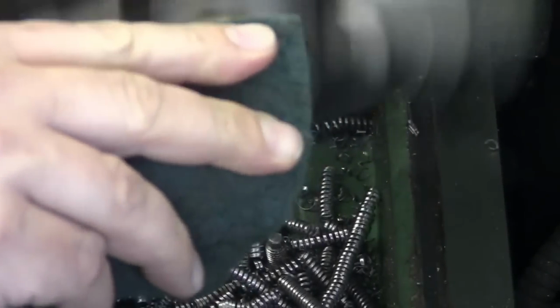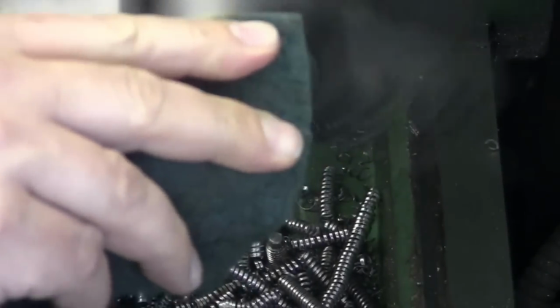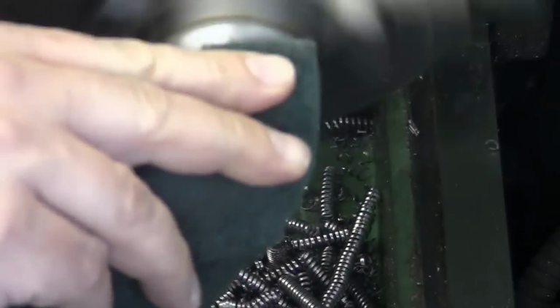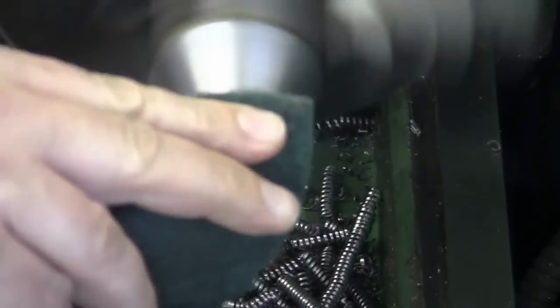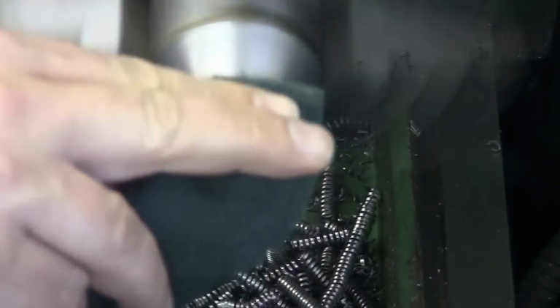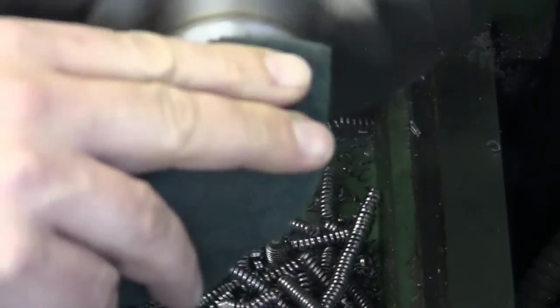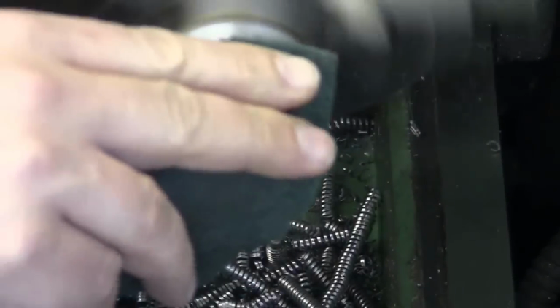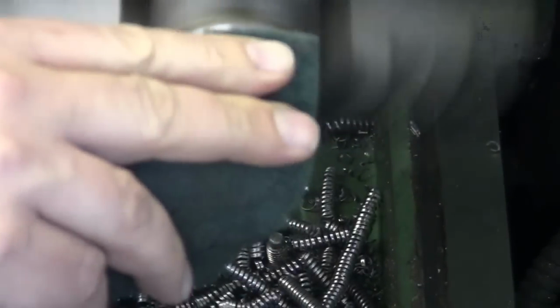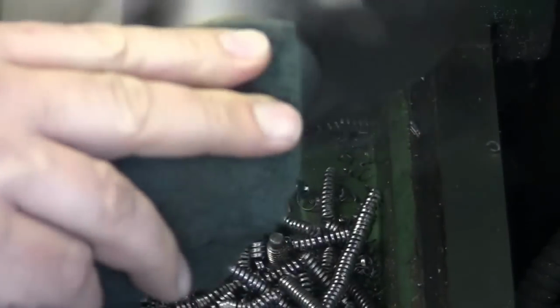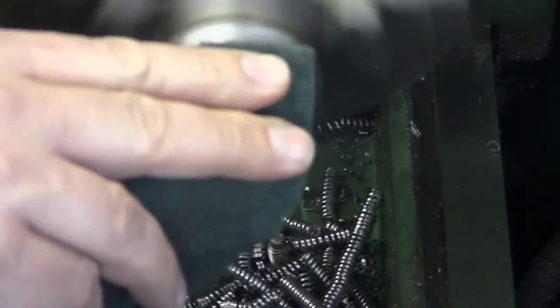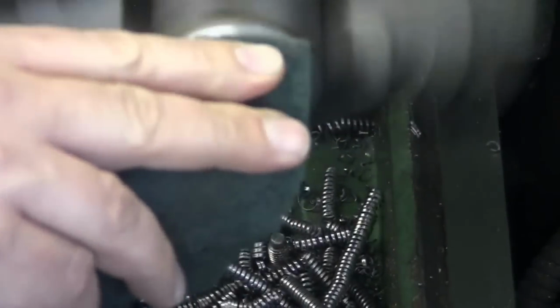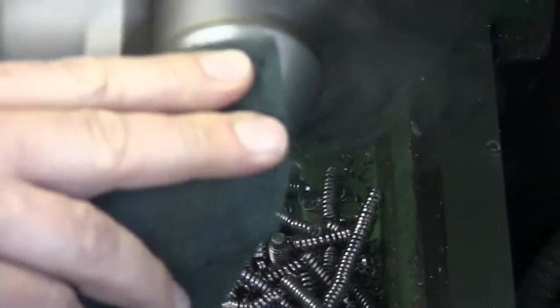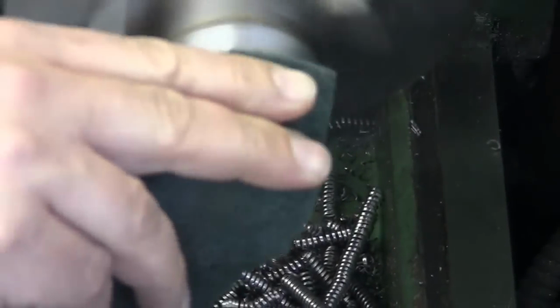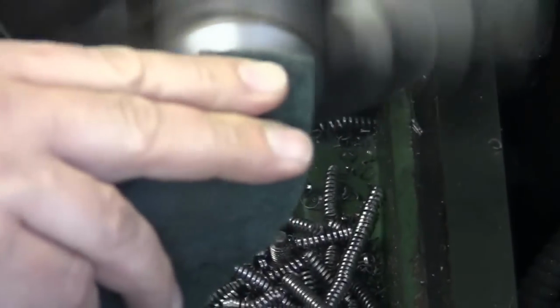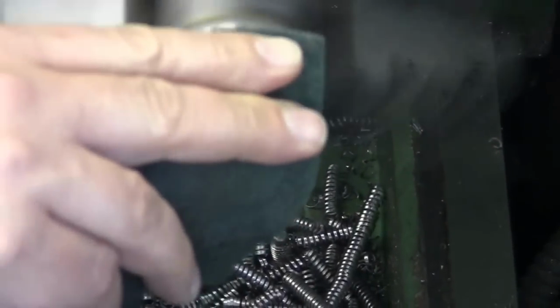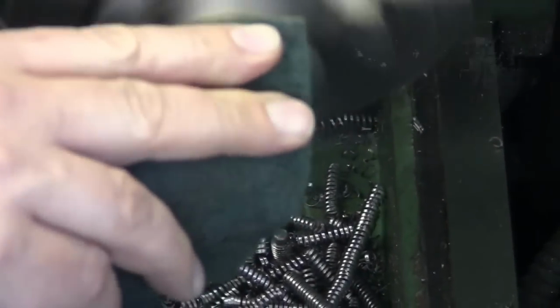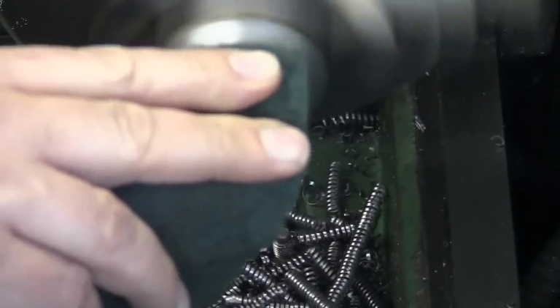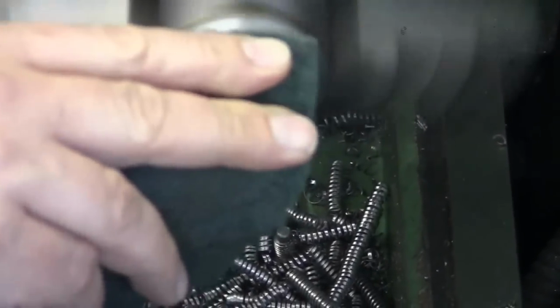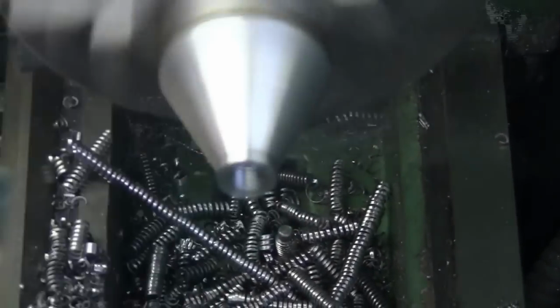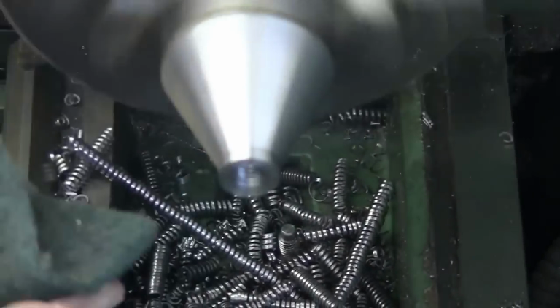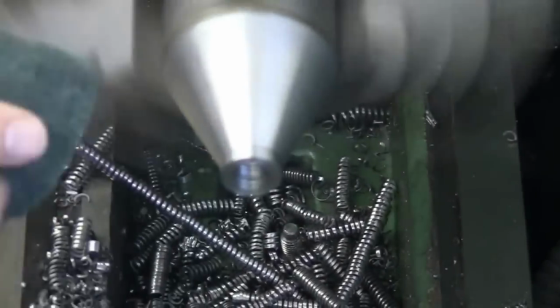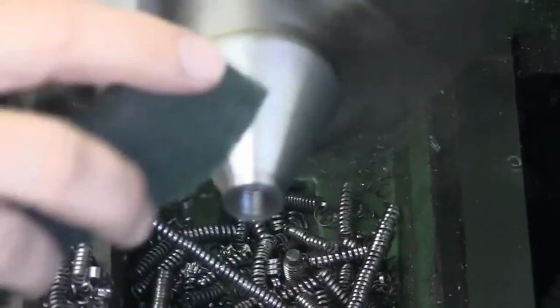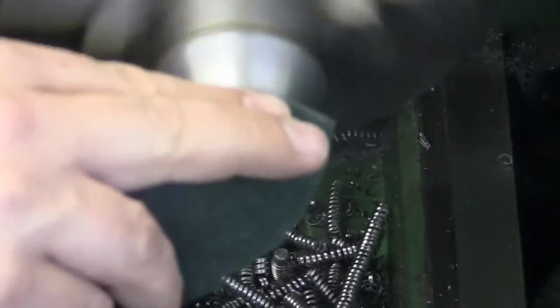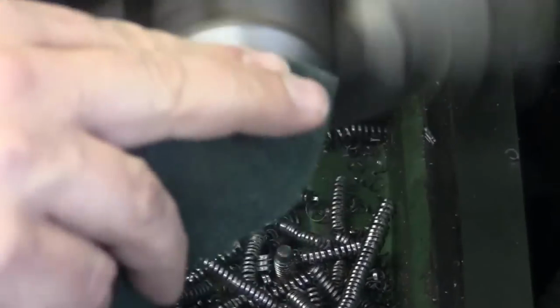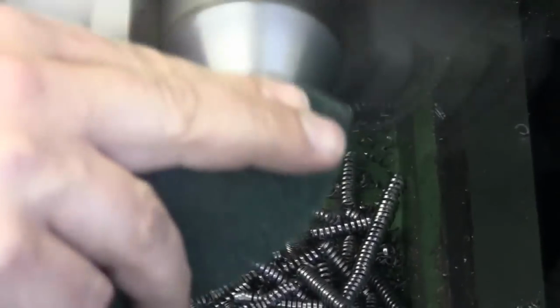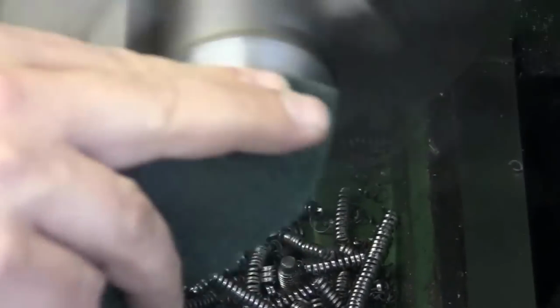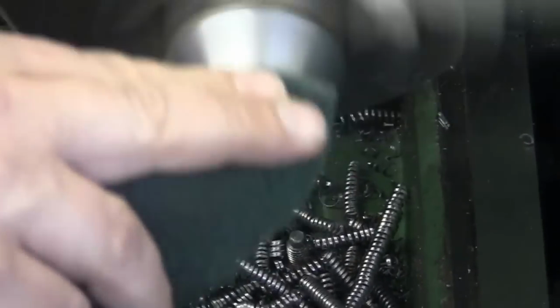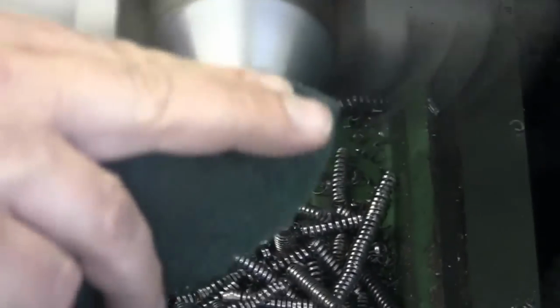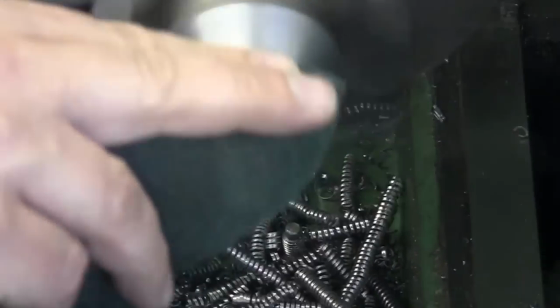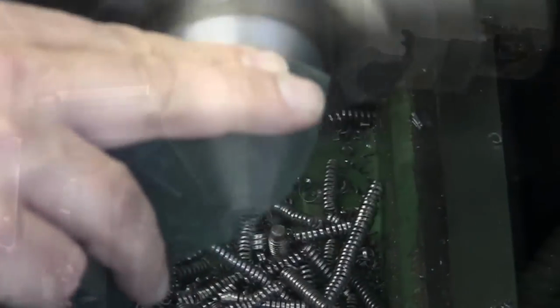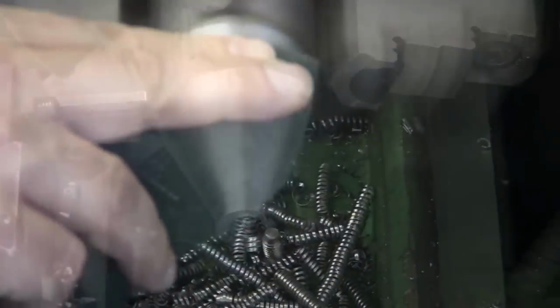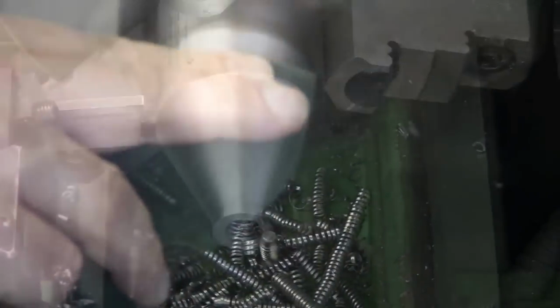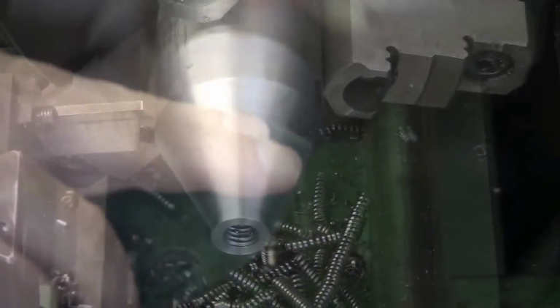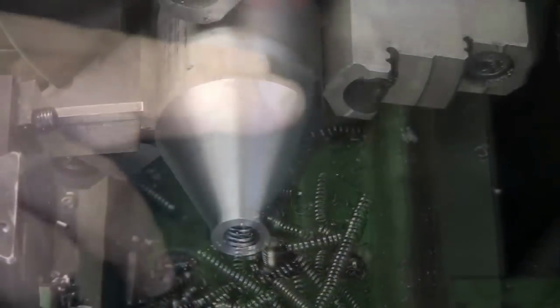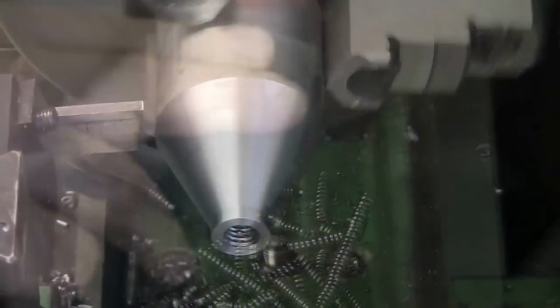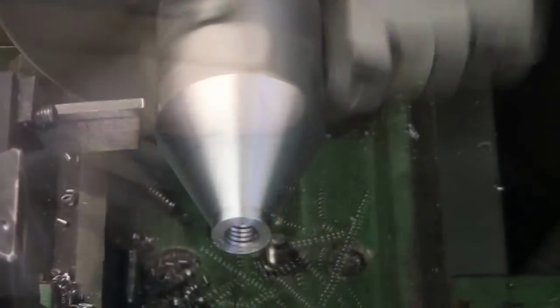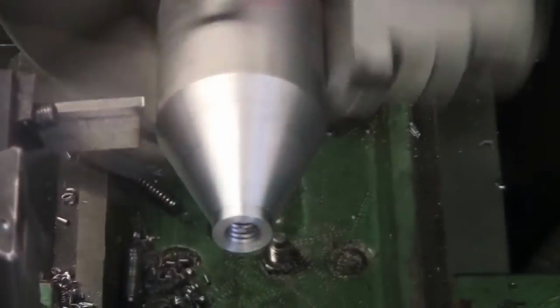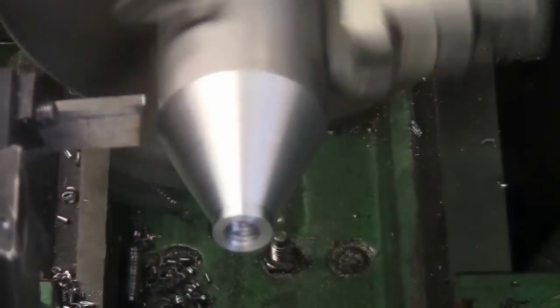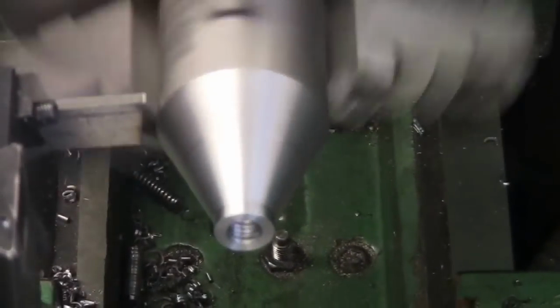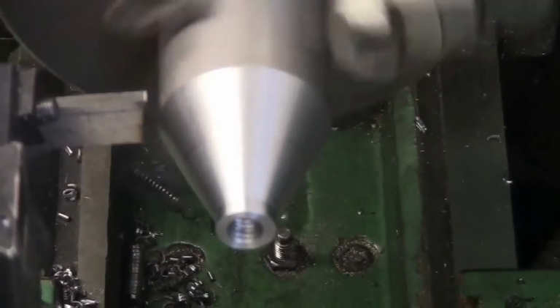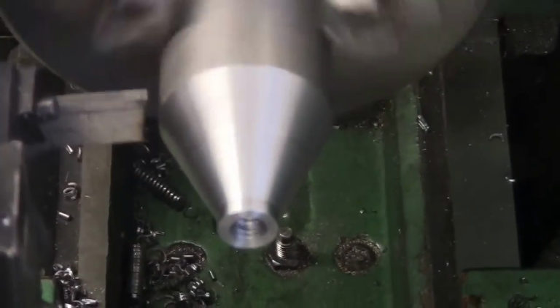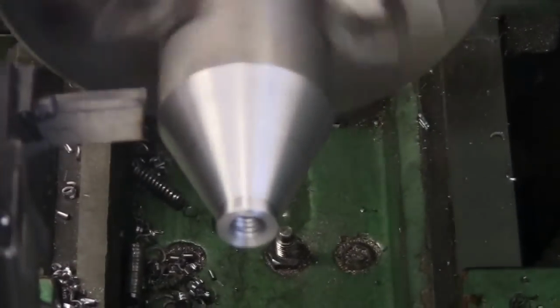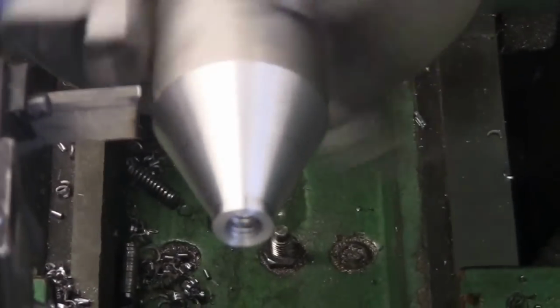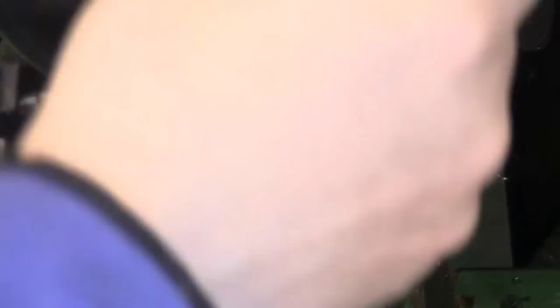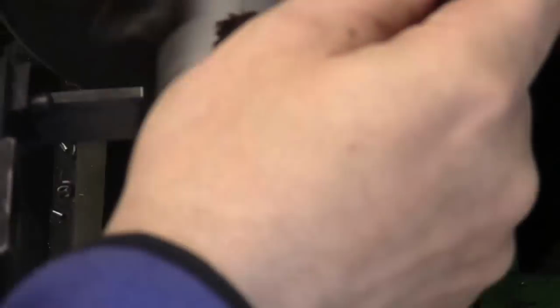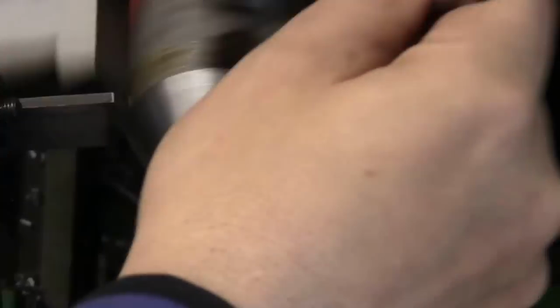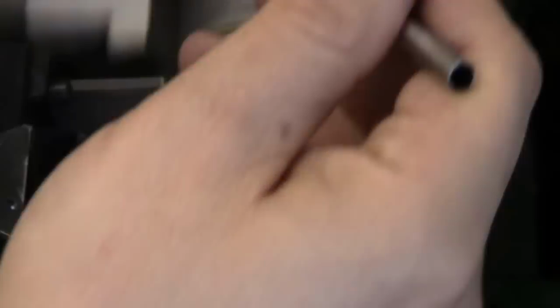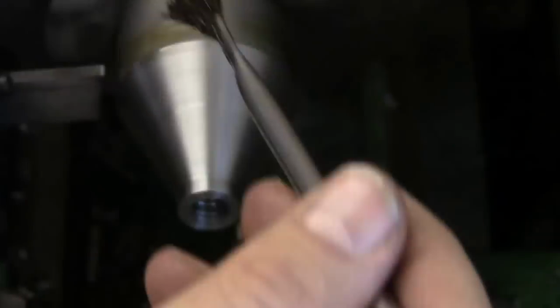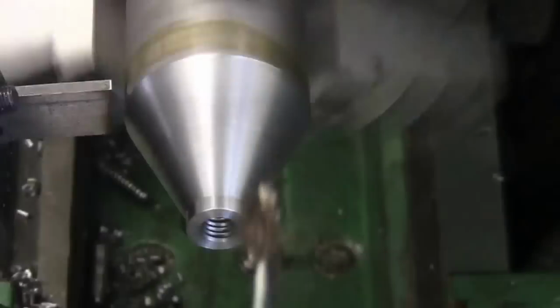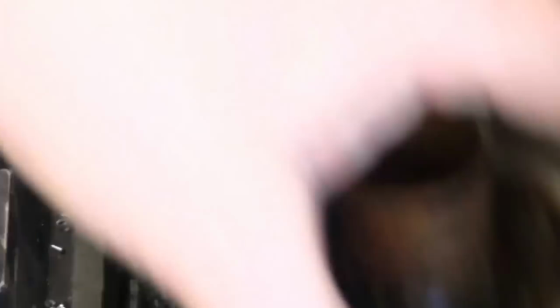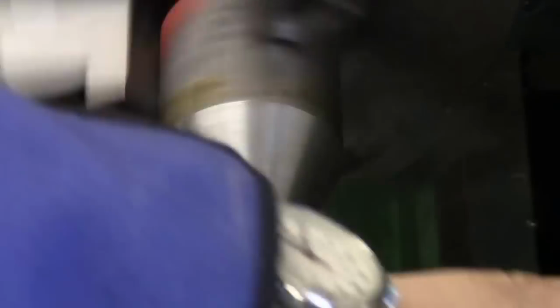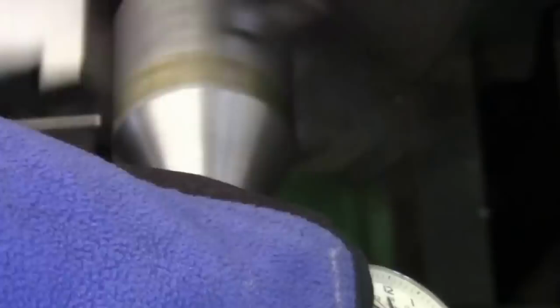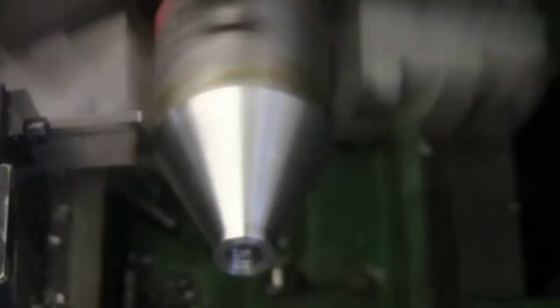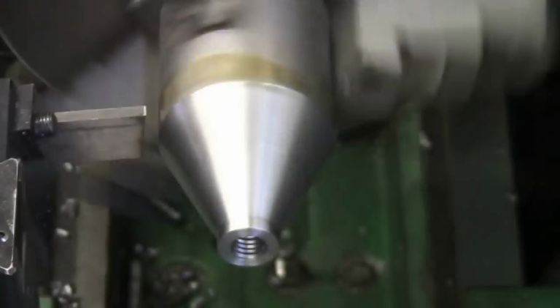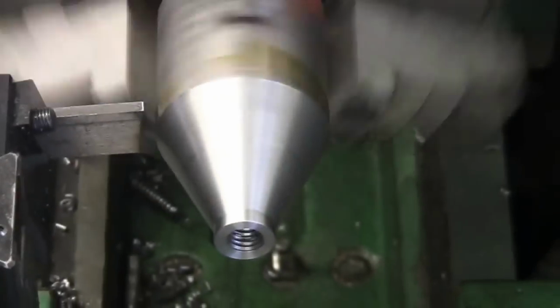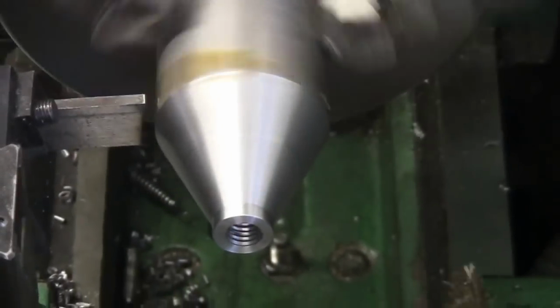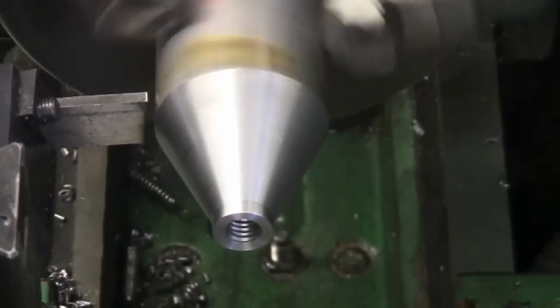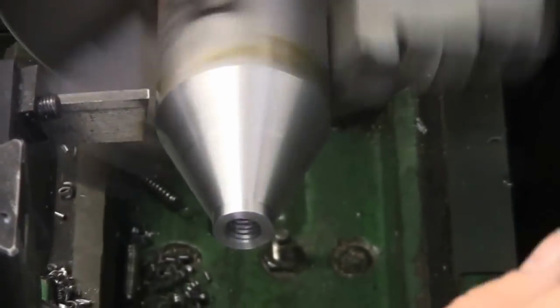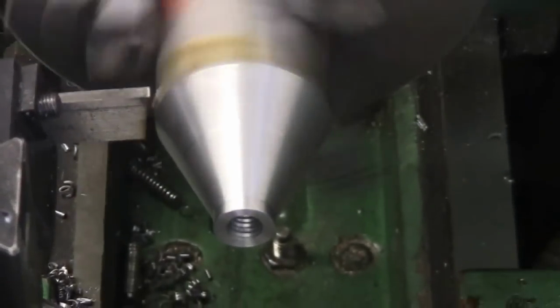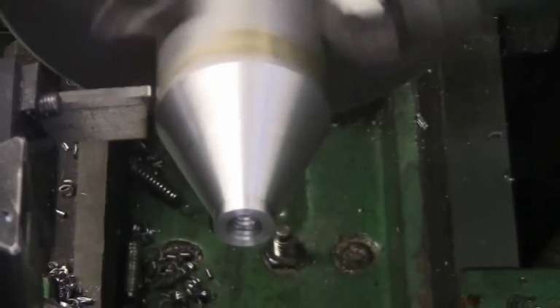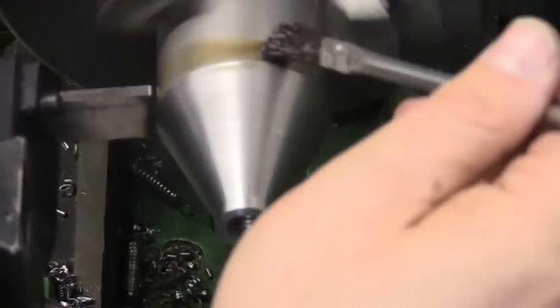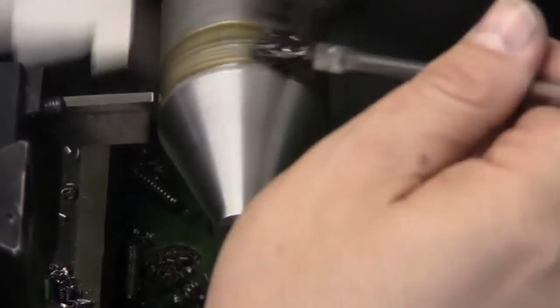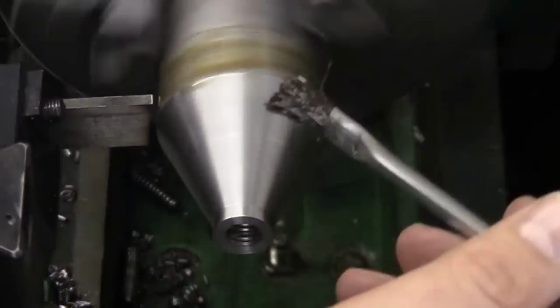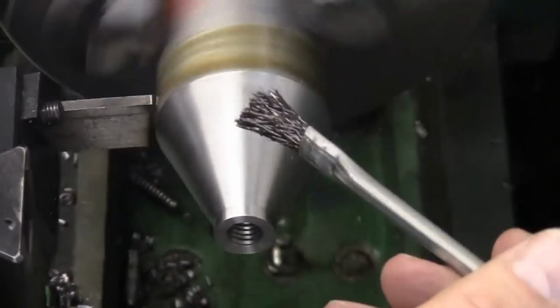A little polish with the emery cloth, trying to clean up the finish. Now it's time to cut it off.